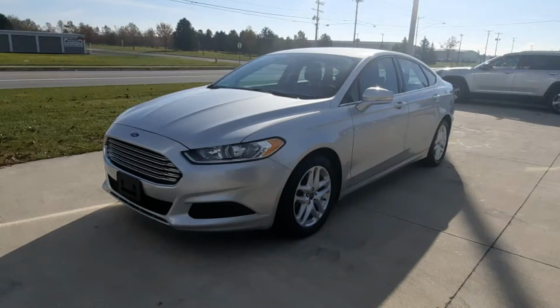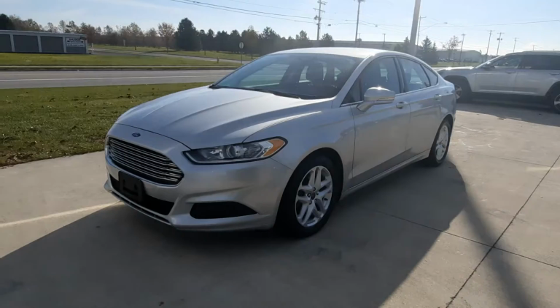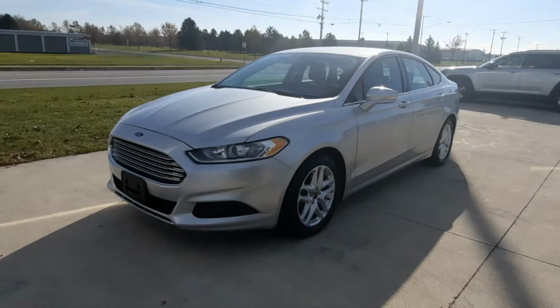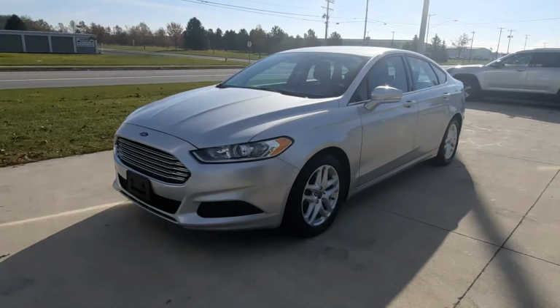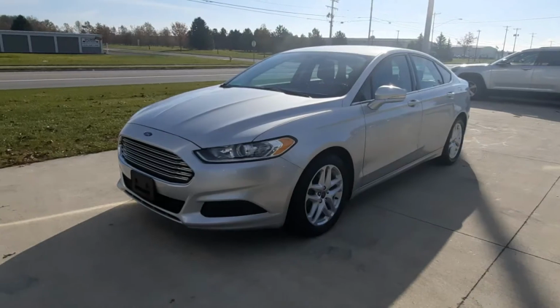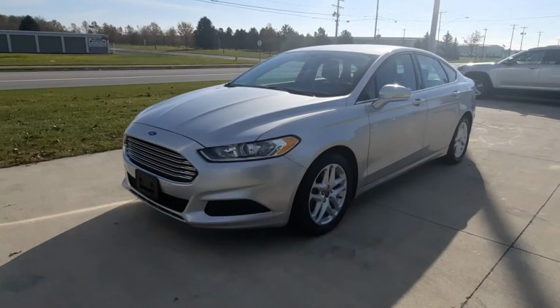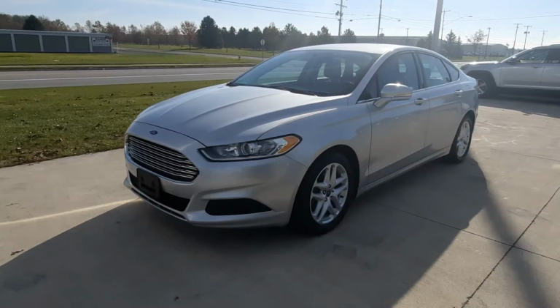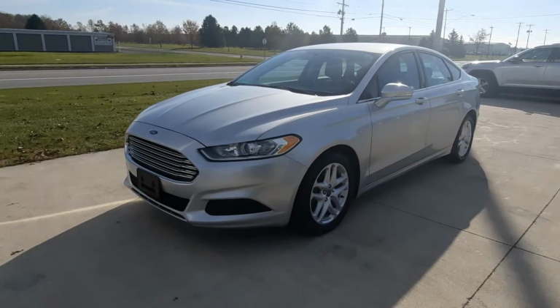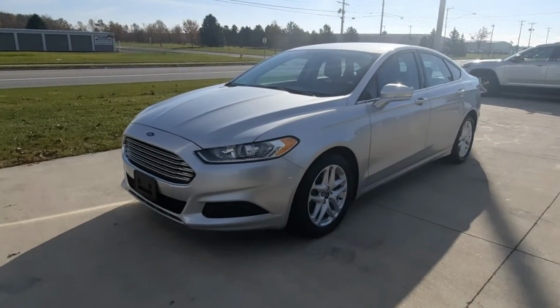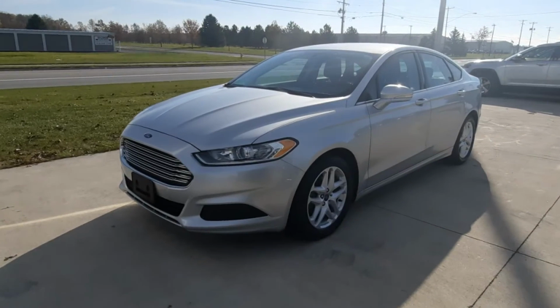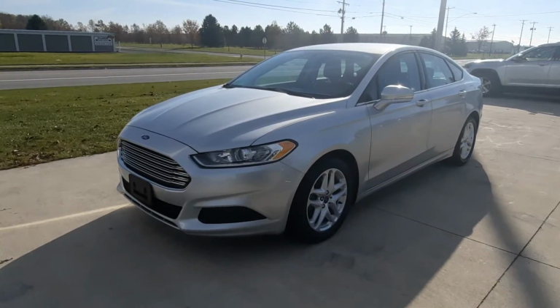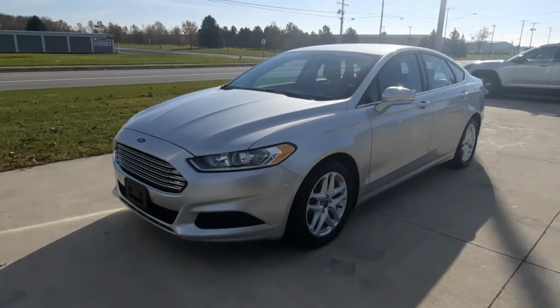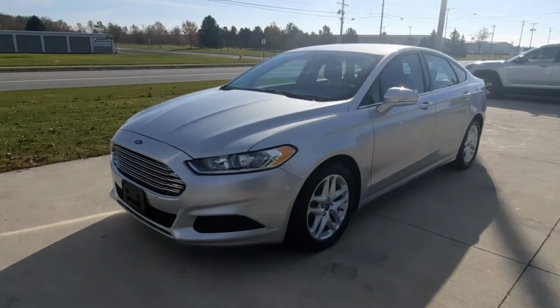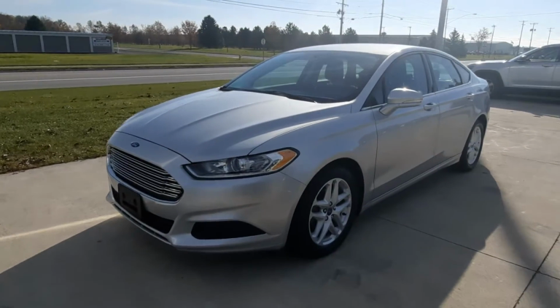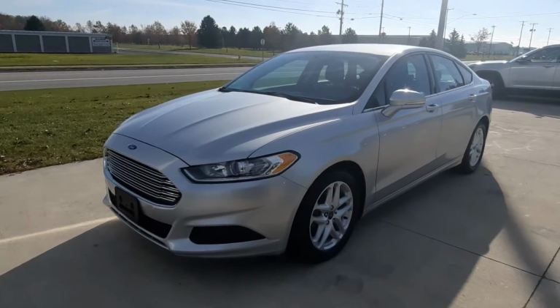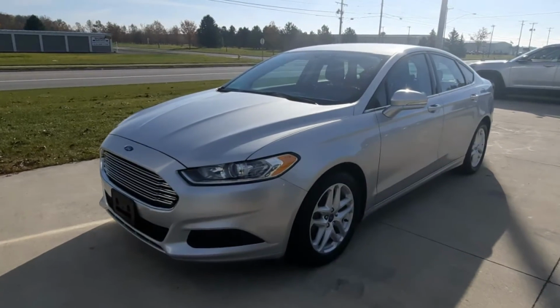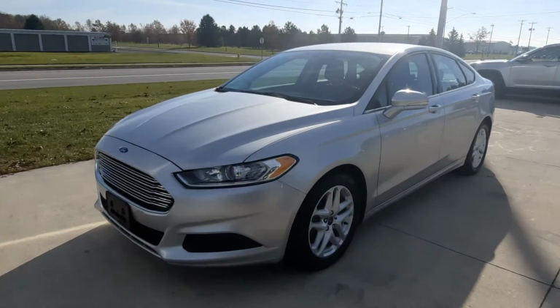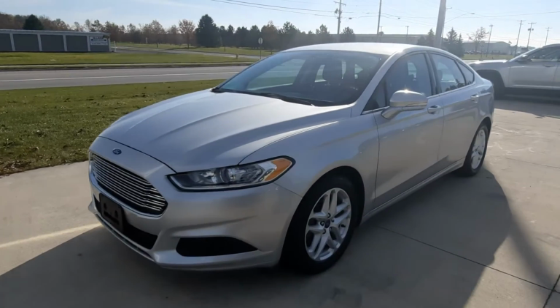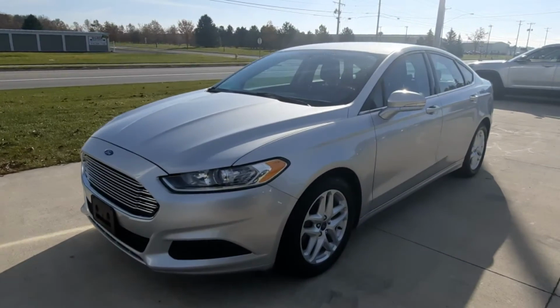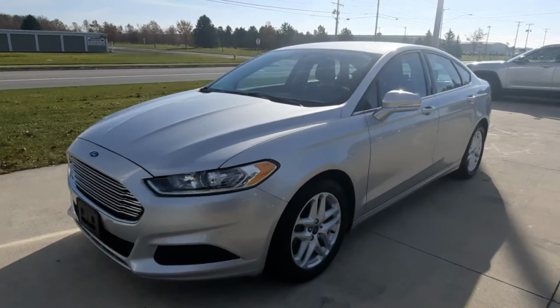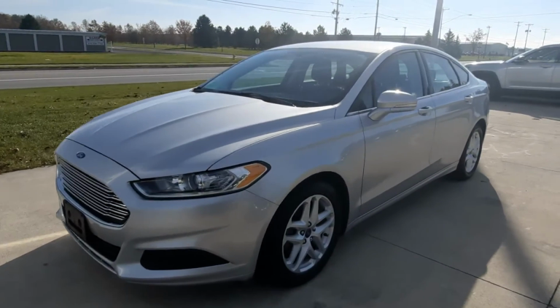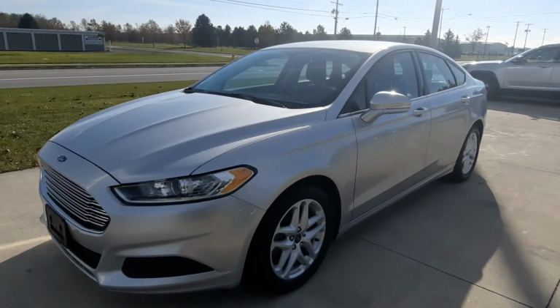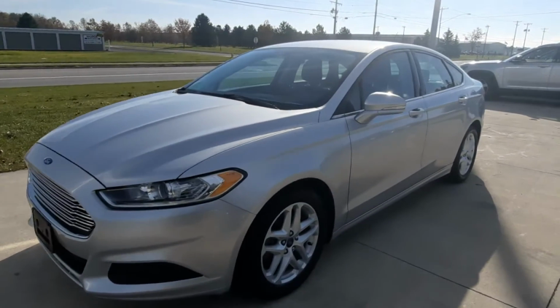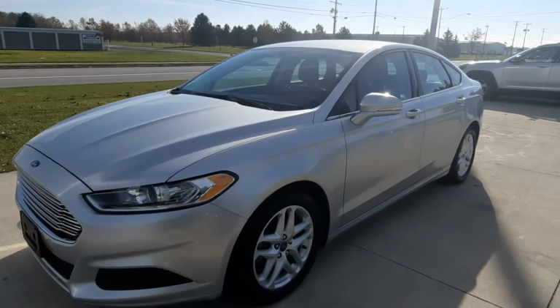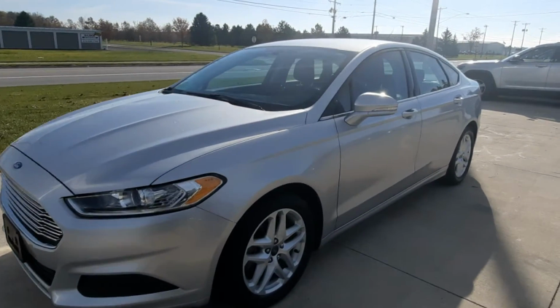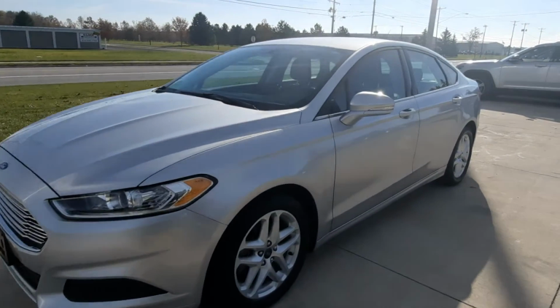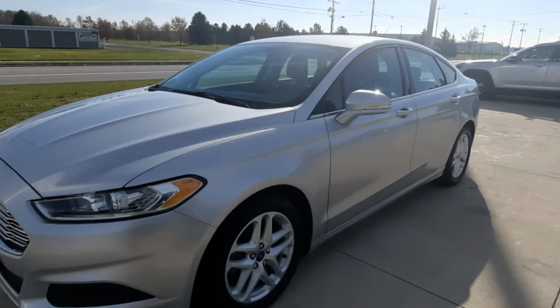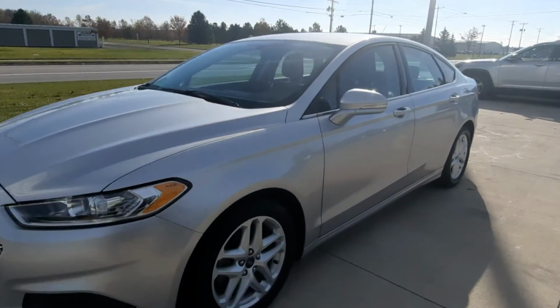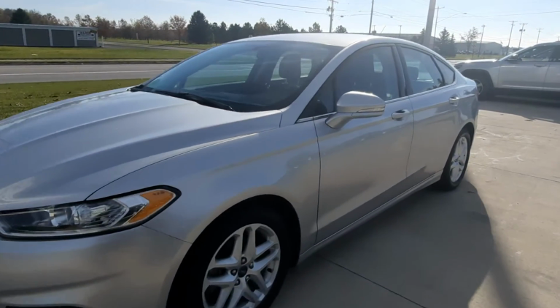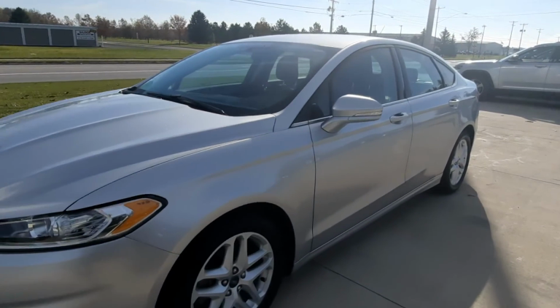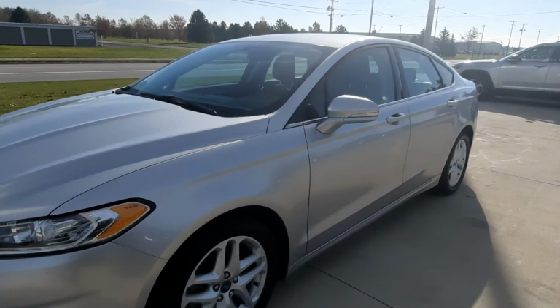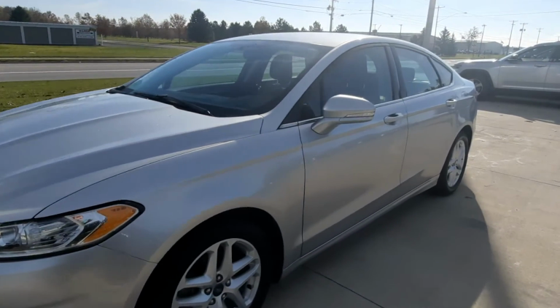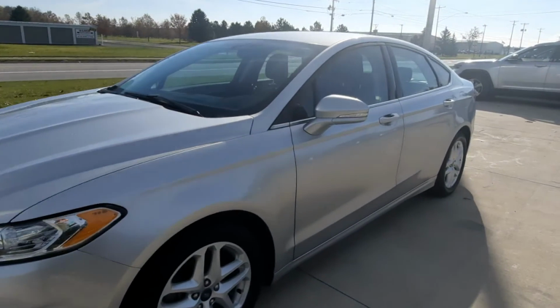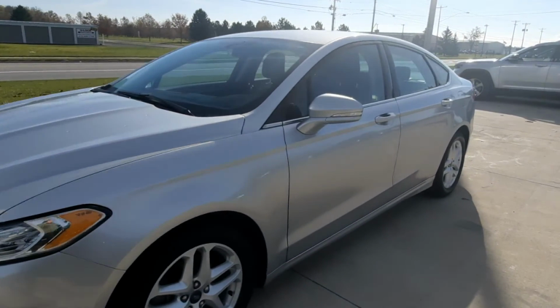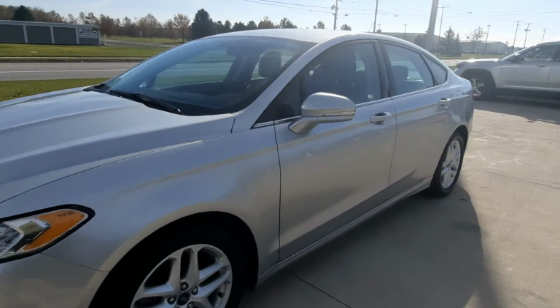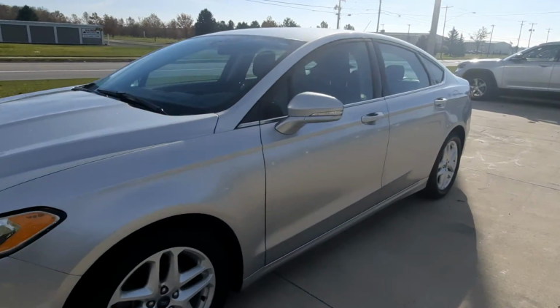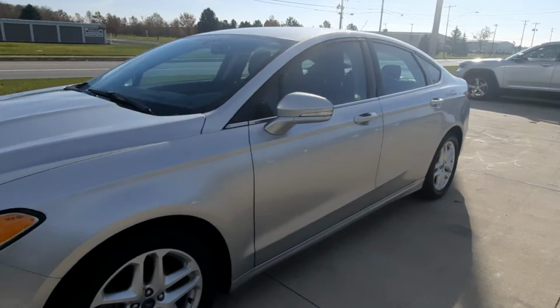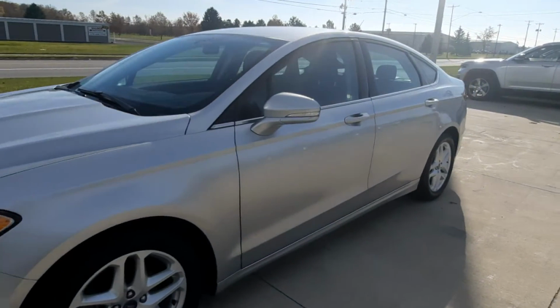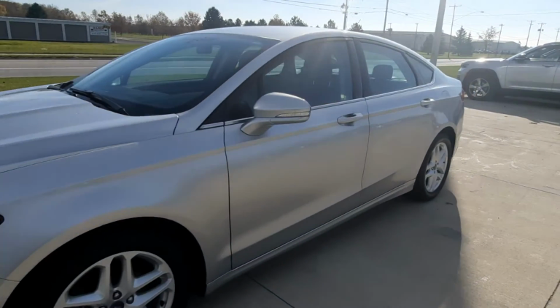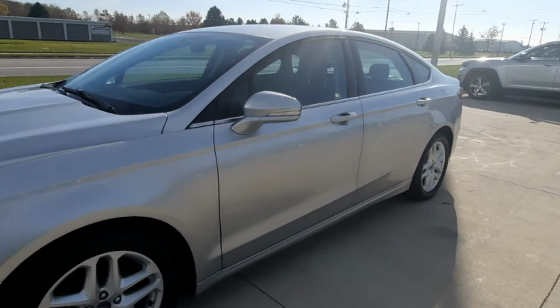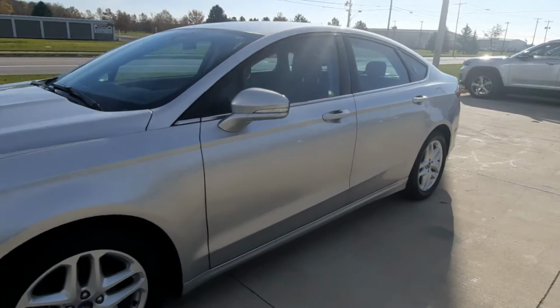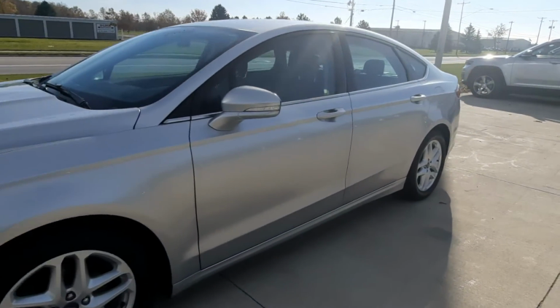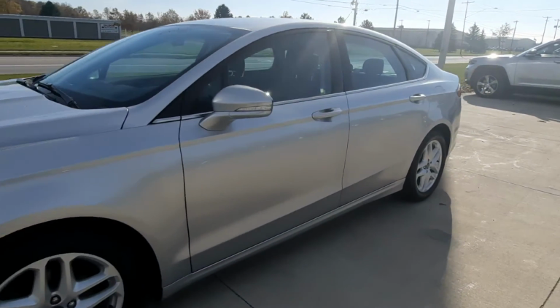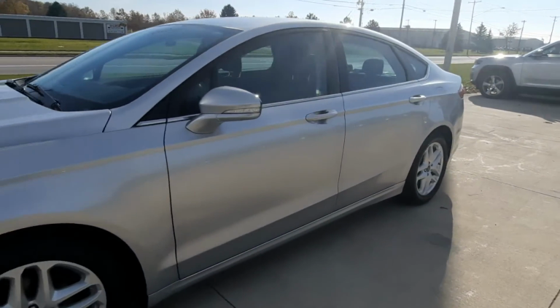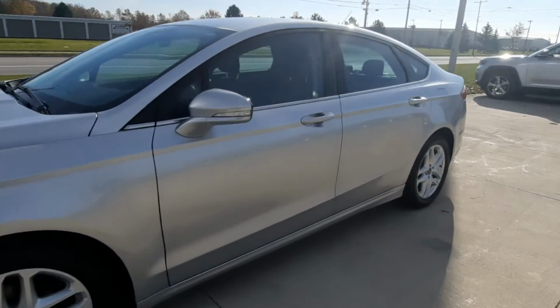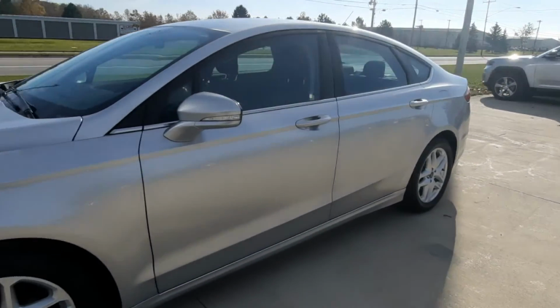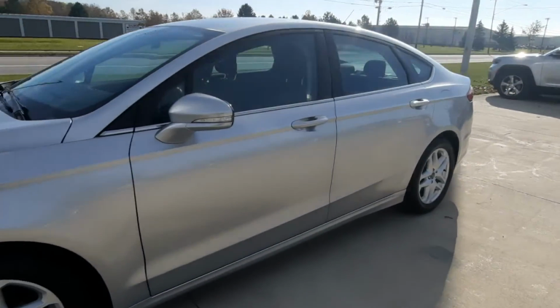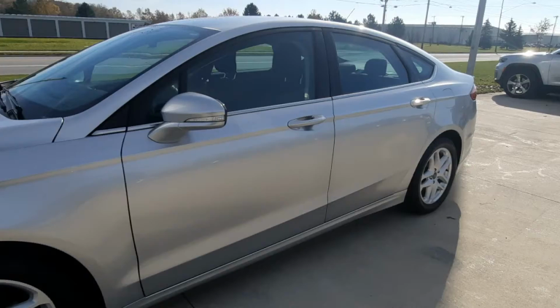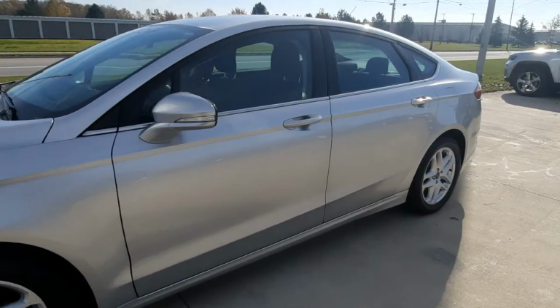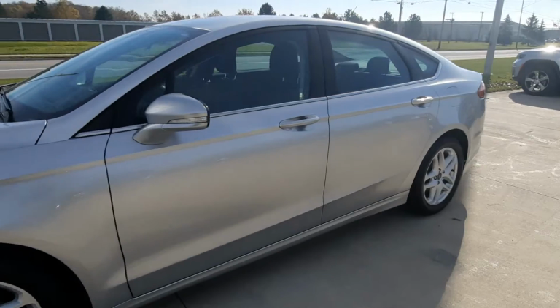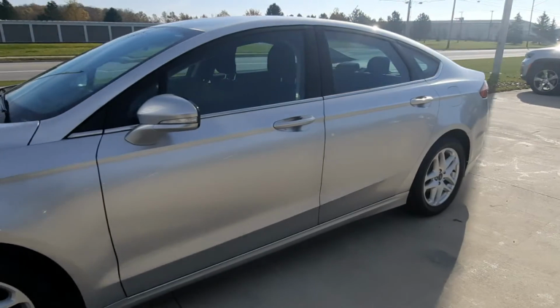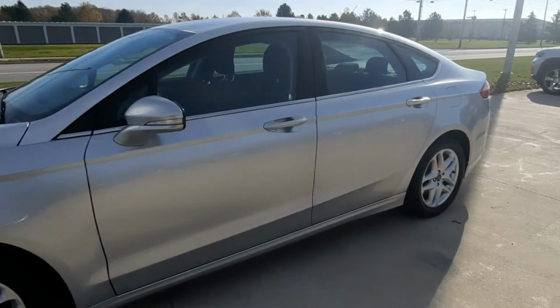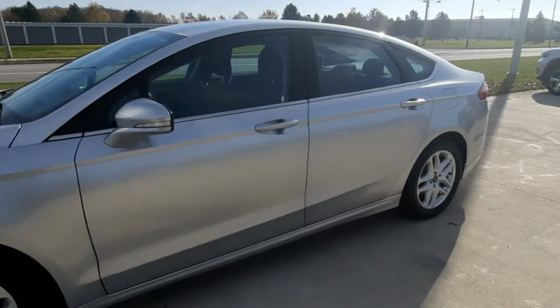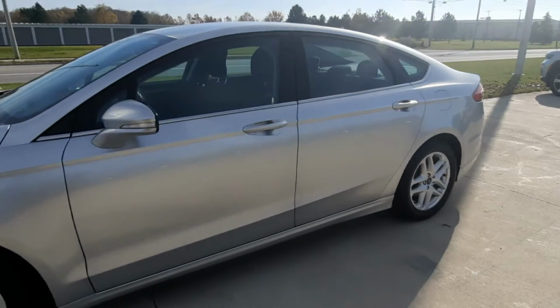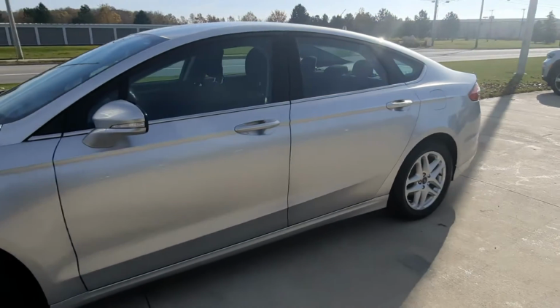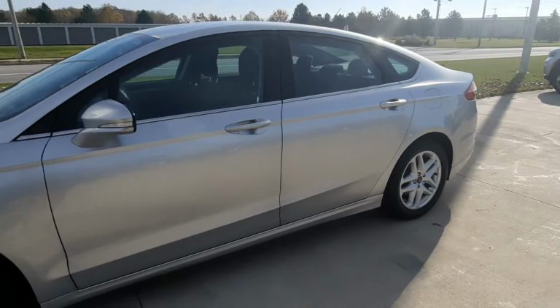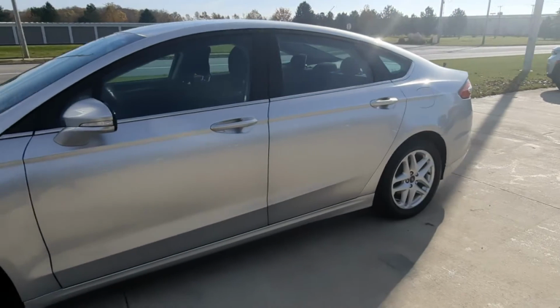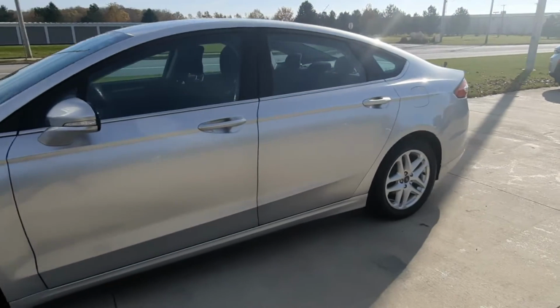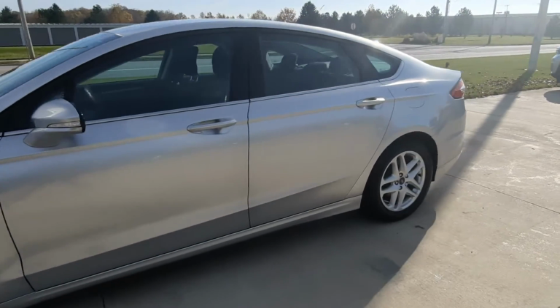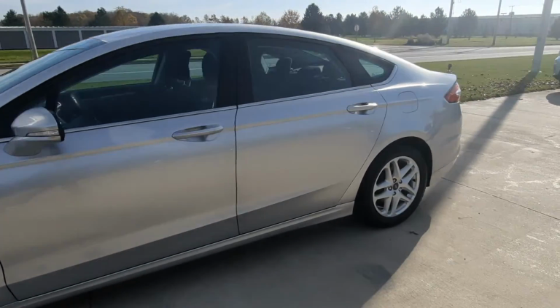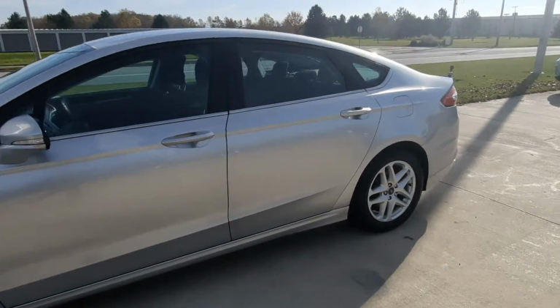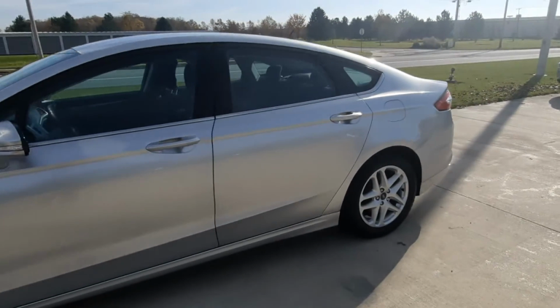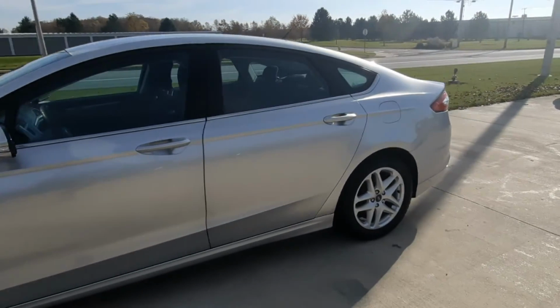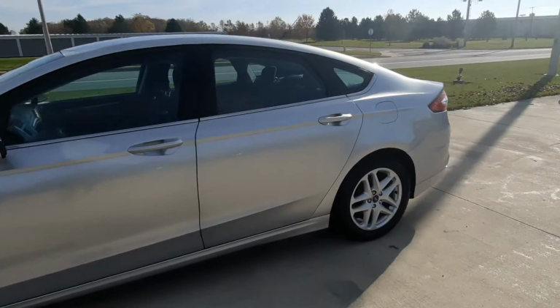Angel here at Terri Henricks Chrysler. We're going to take you on a quick walk around of this 2014 Ford Fusion SE.